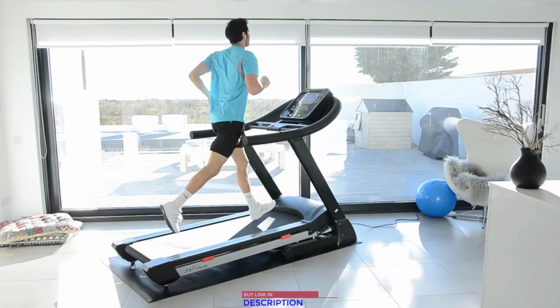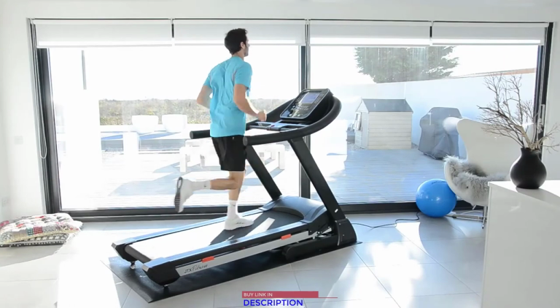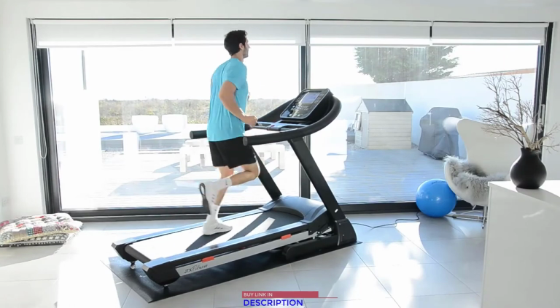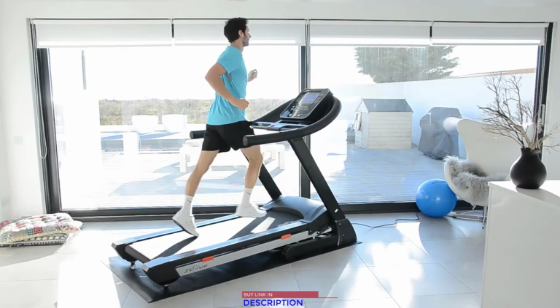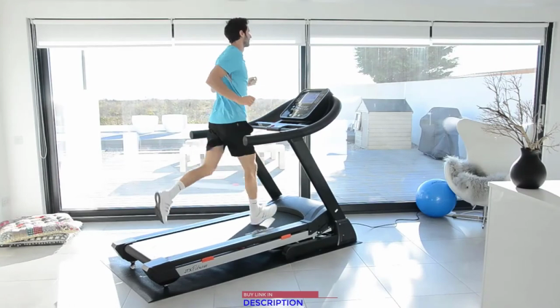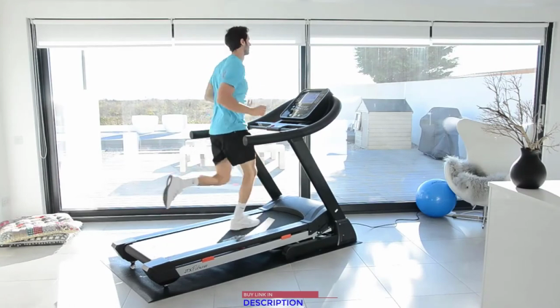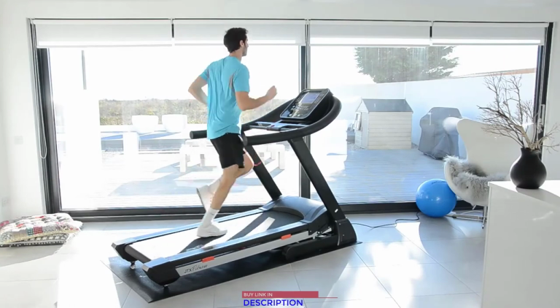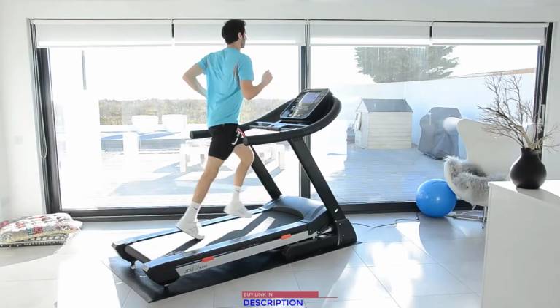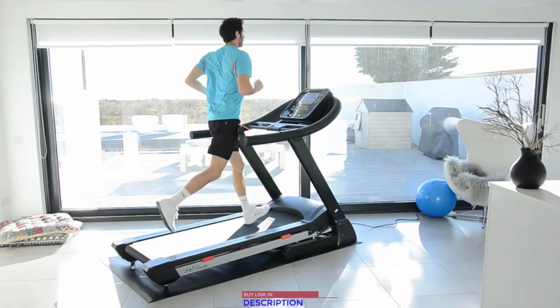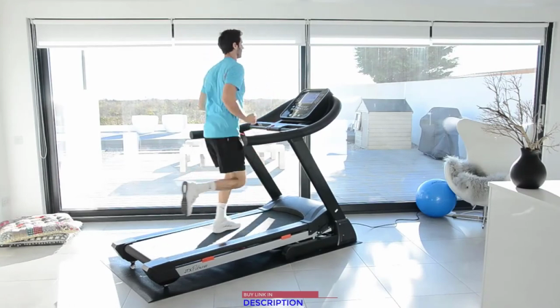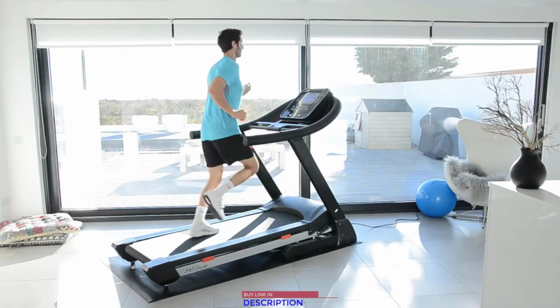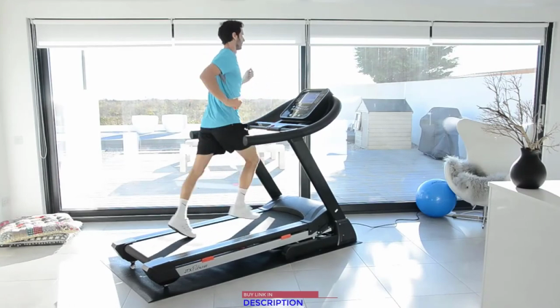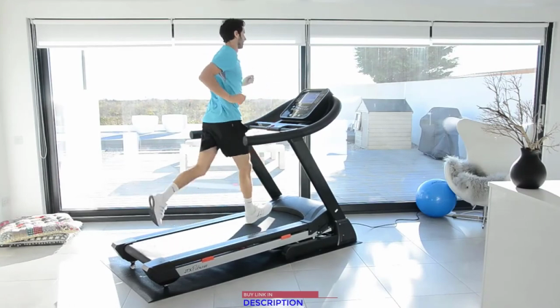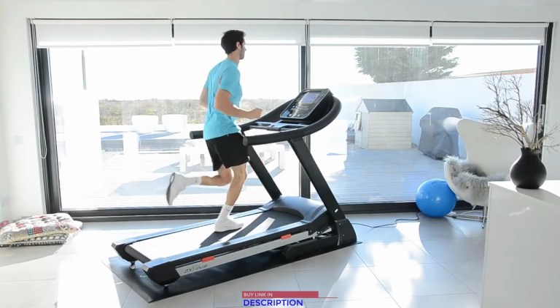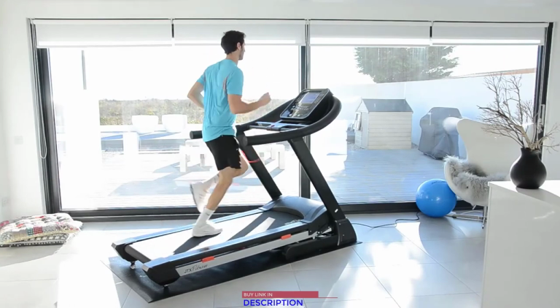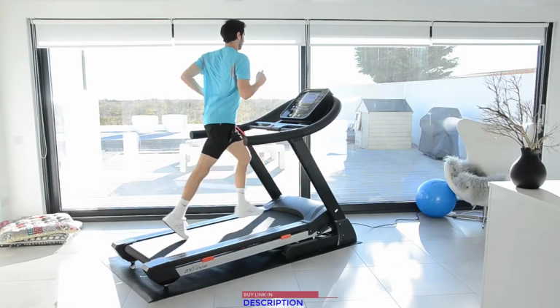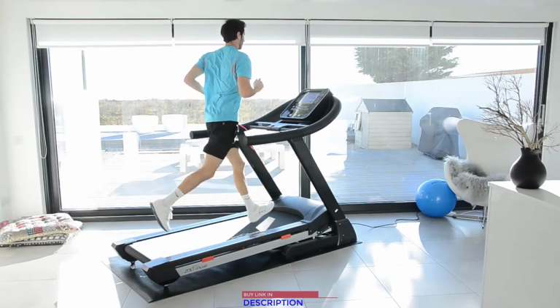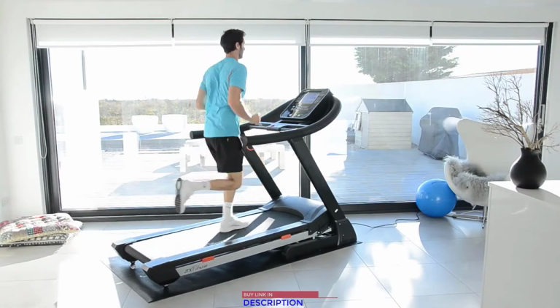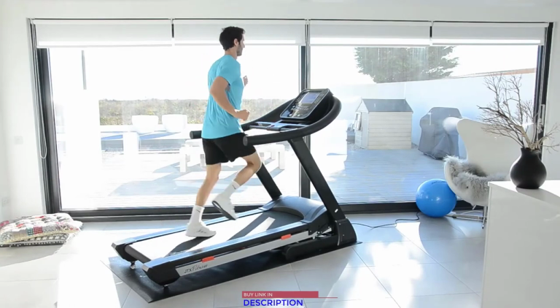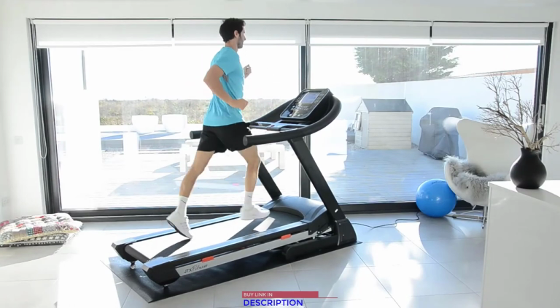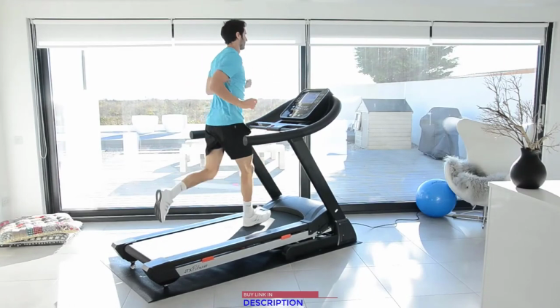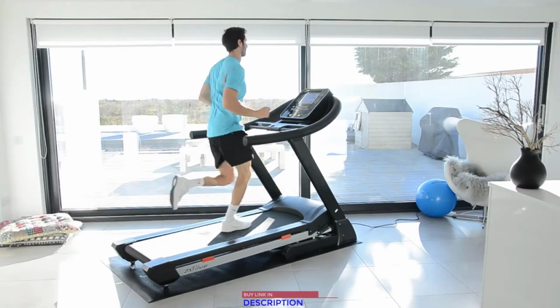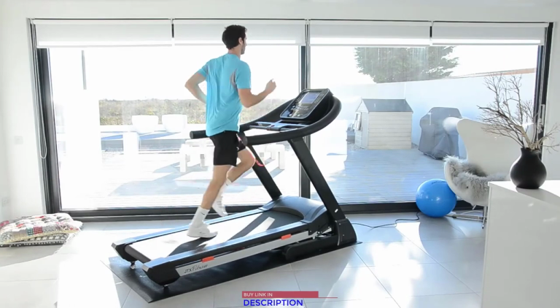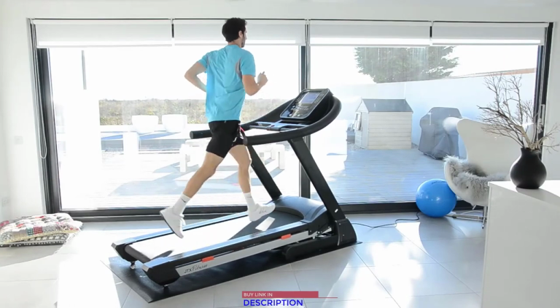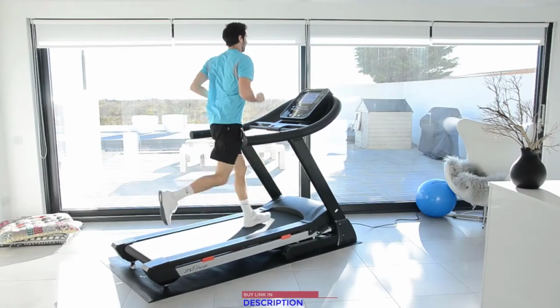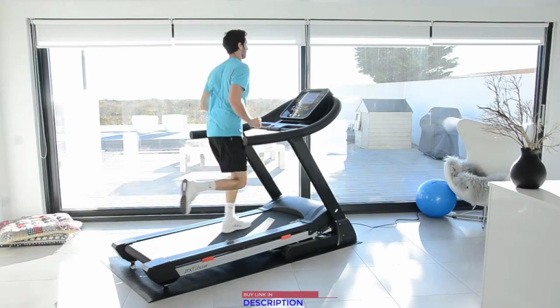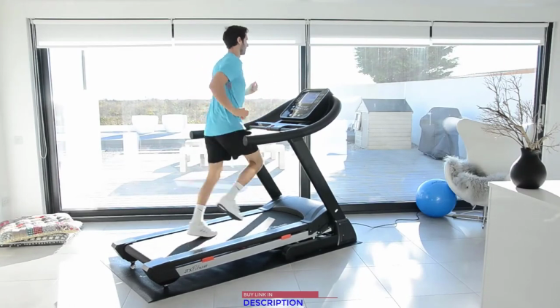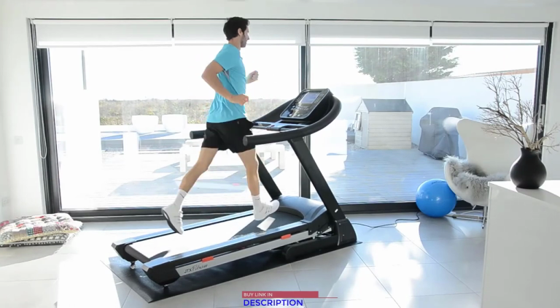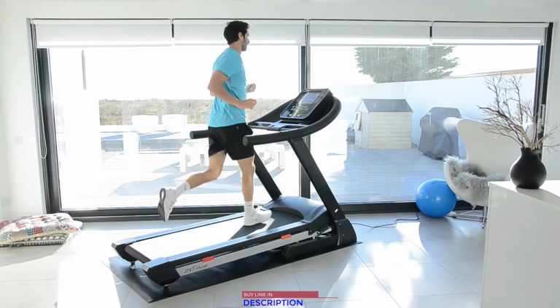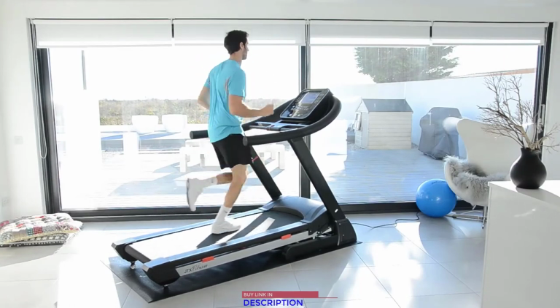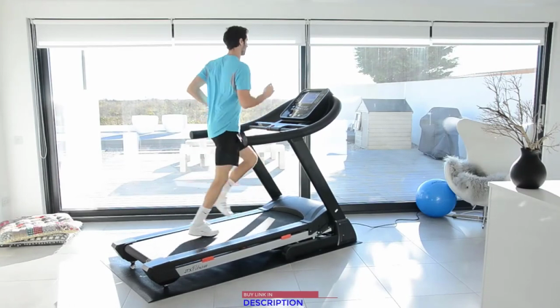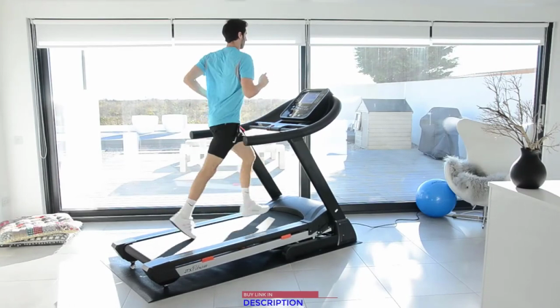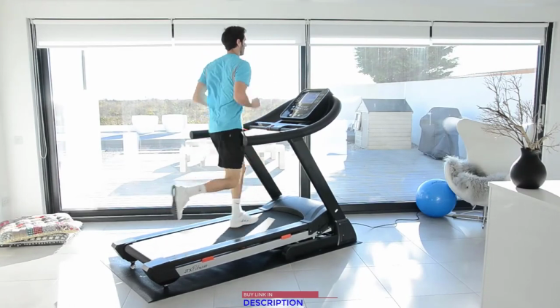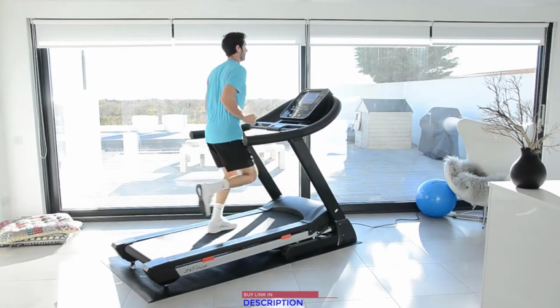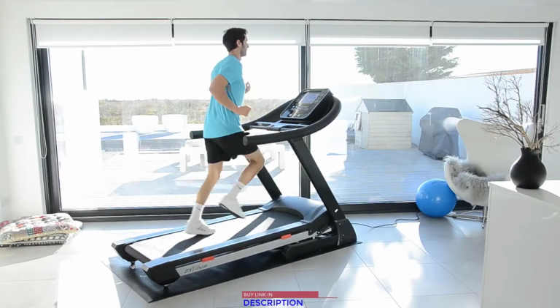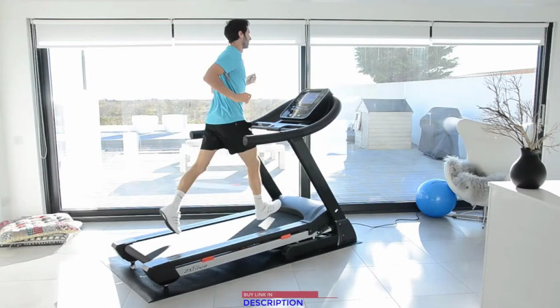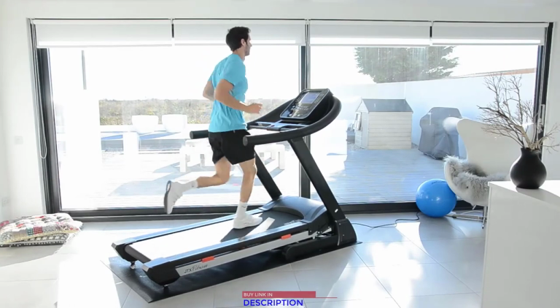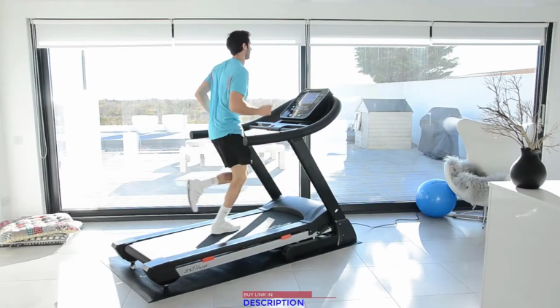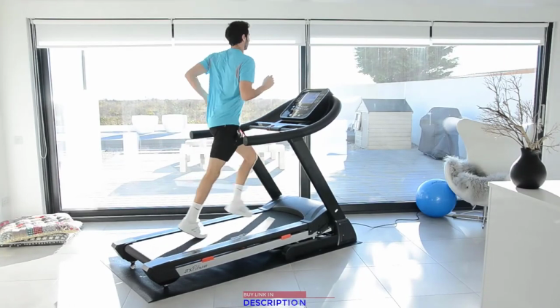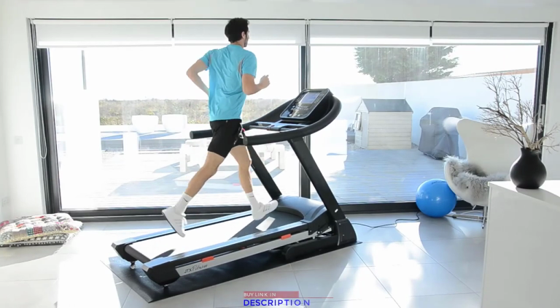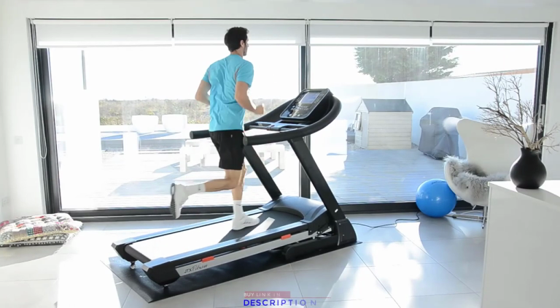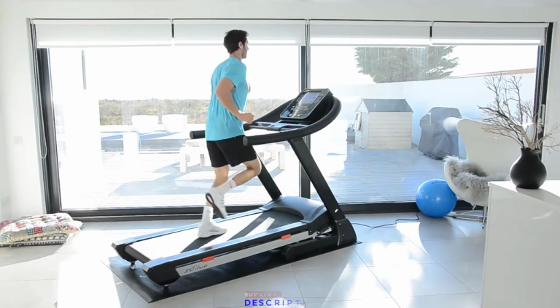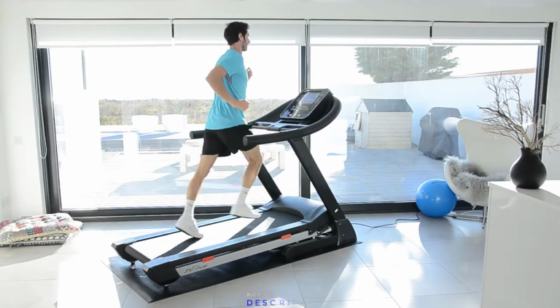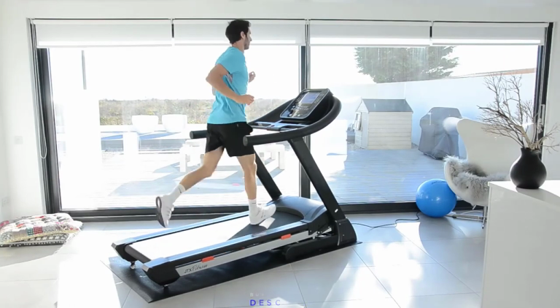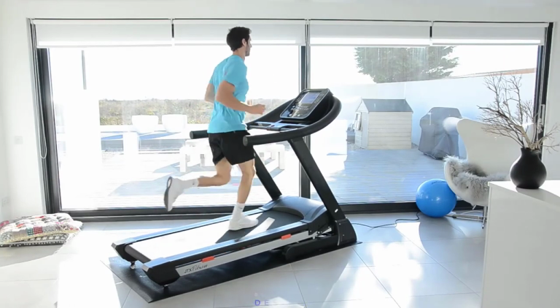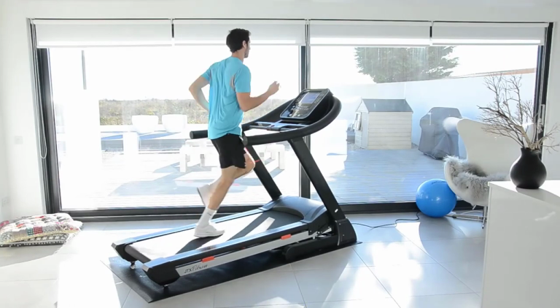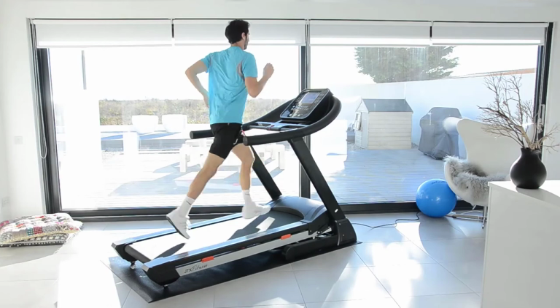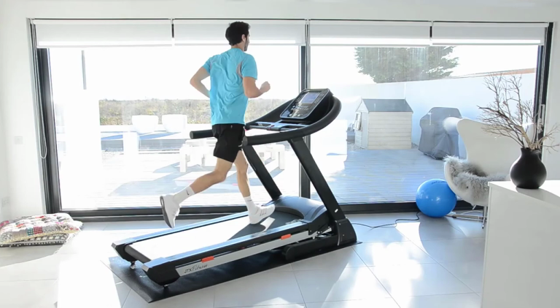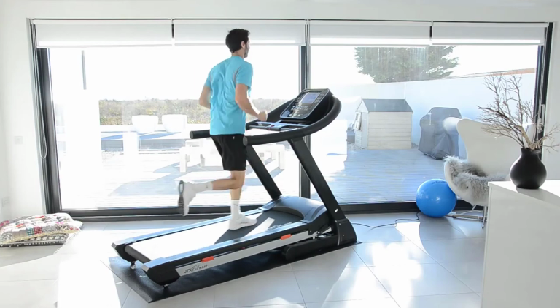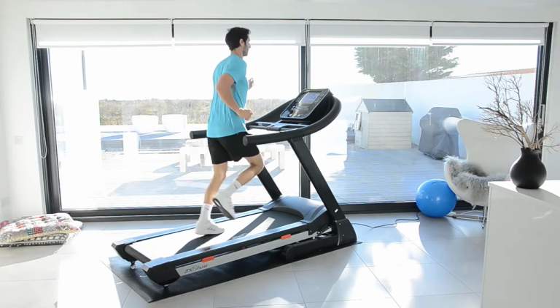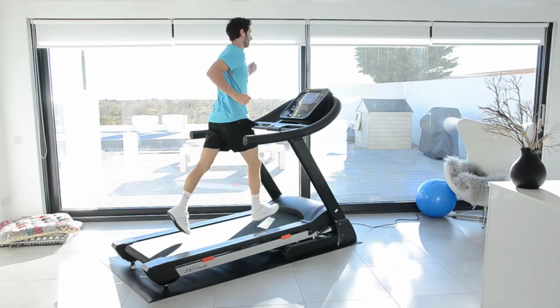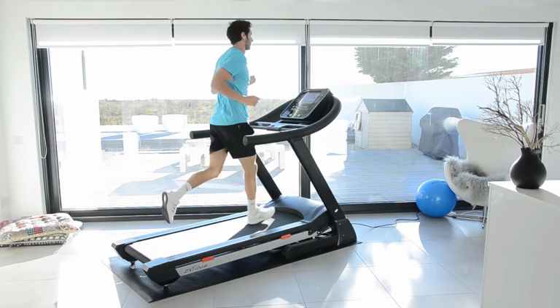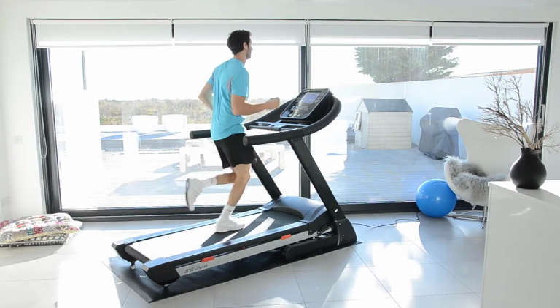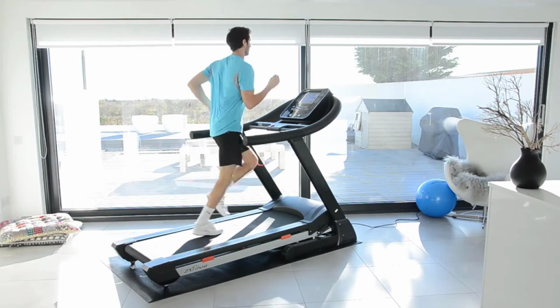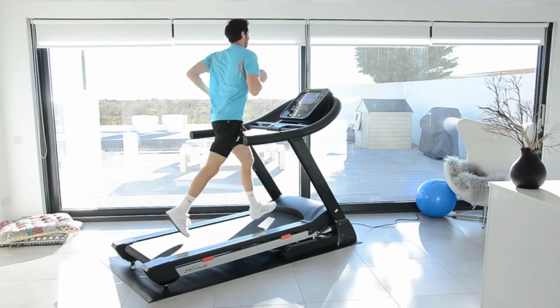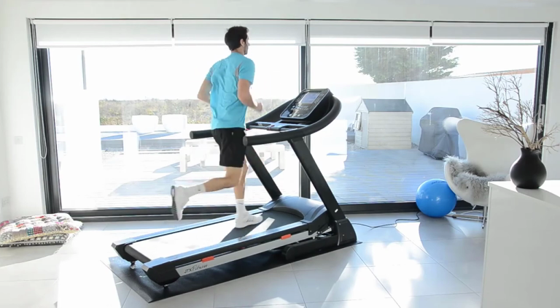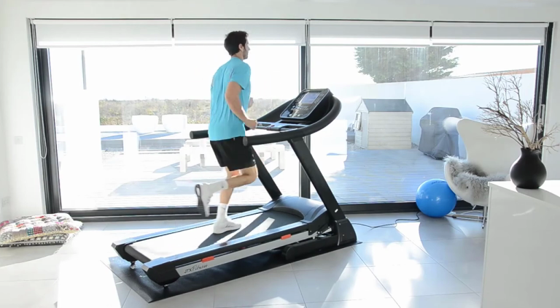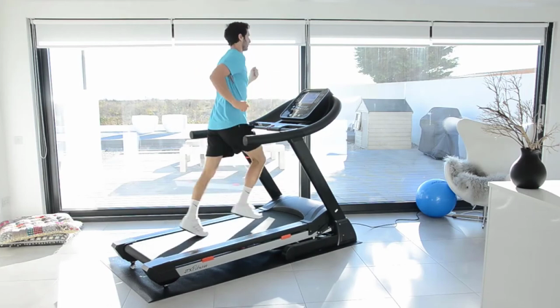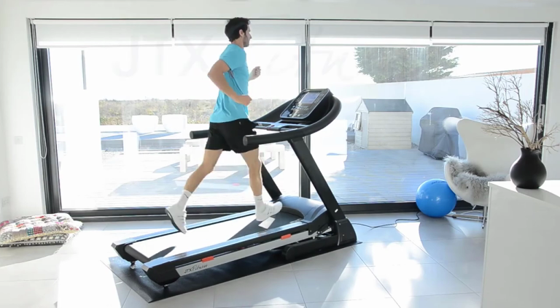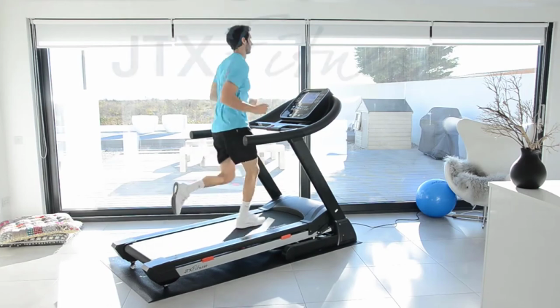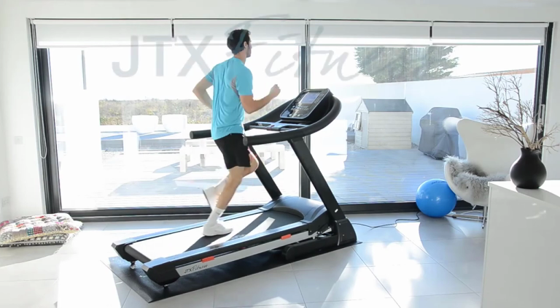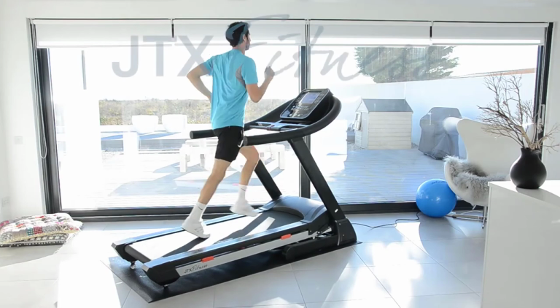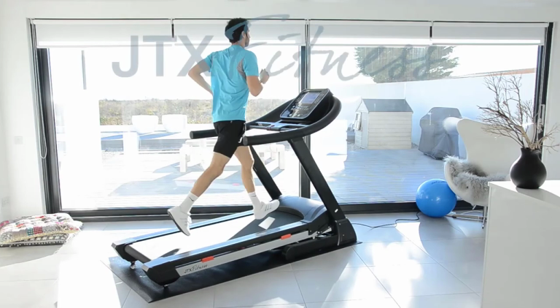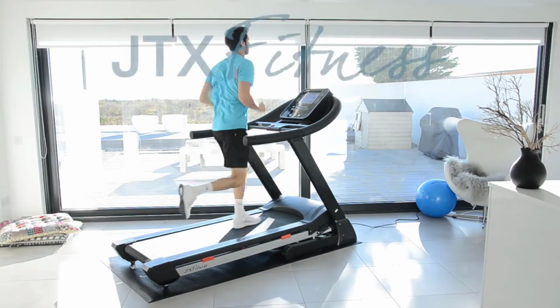JTX Fitness offers outstanding industry-leading warranties. In the unlikely event of a problem, our engineer will come to your house to fix it, ensuring a hassle-free experience.